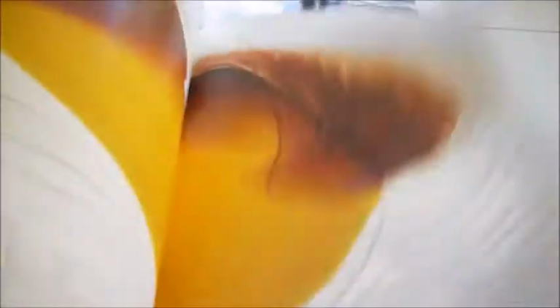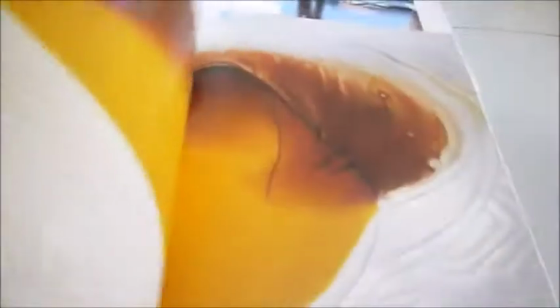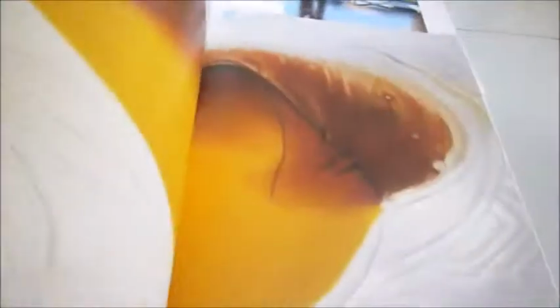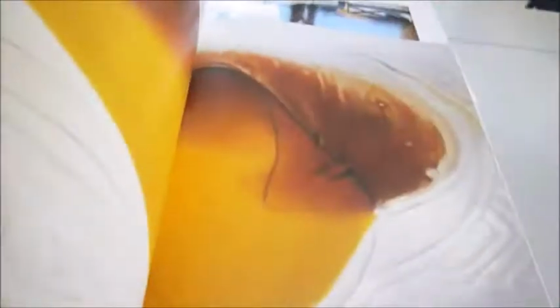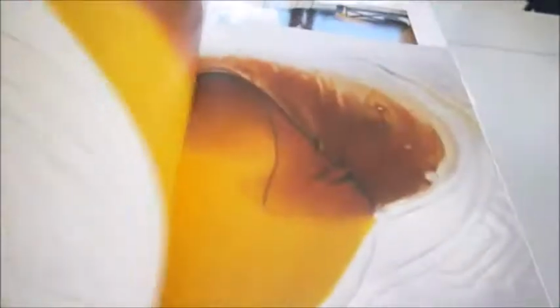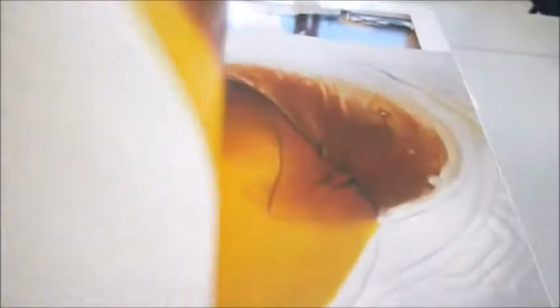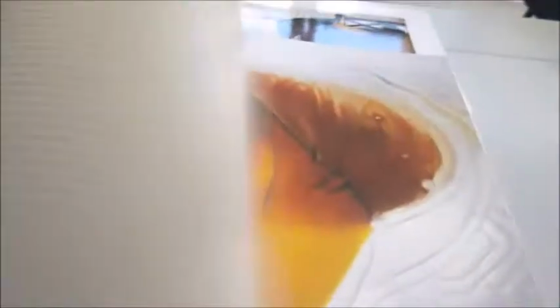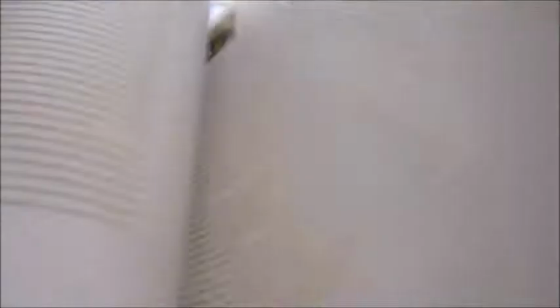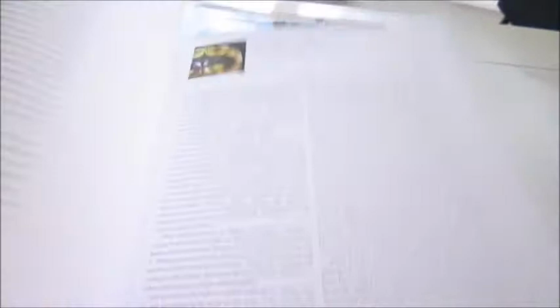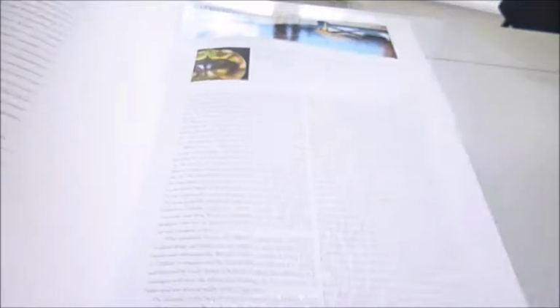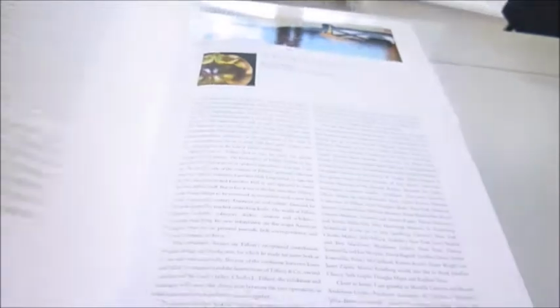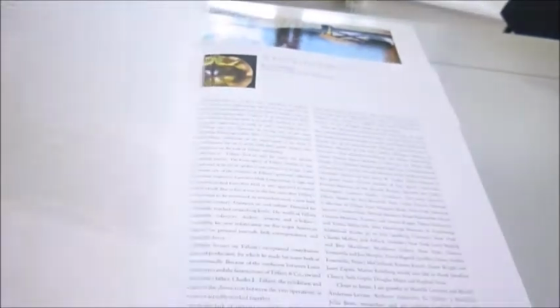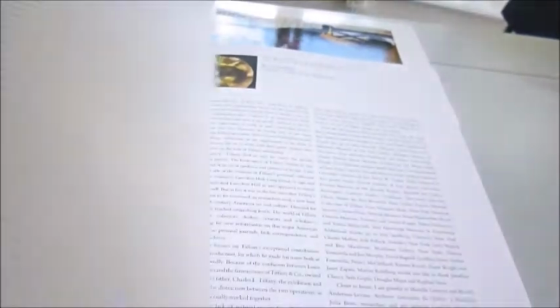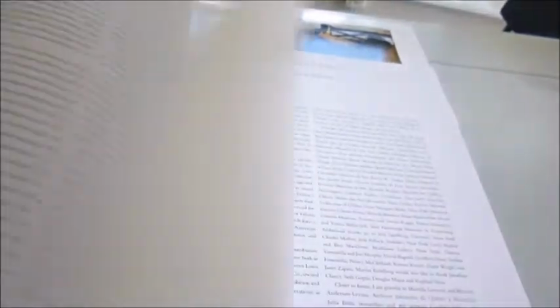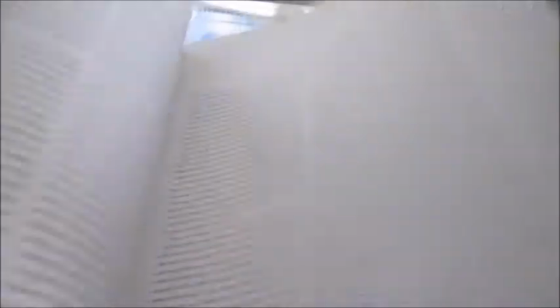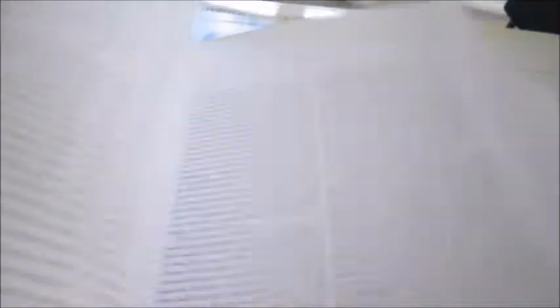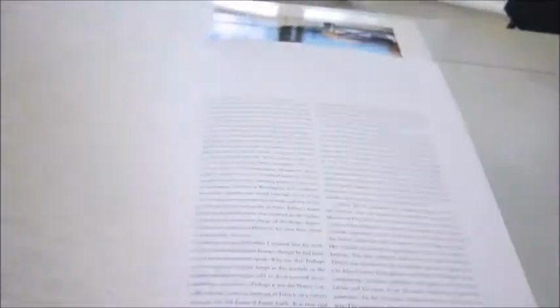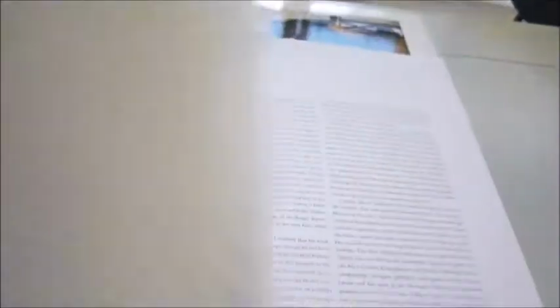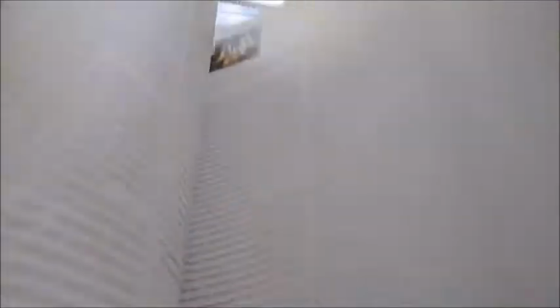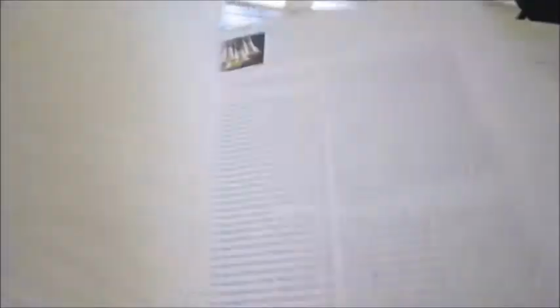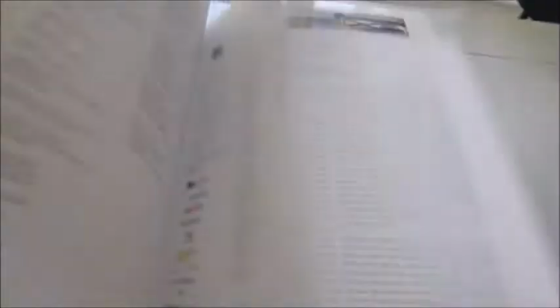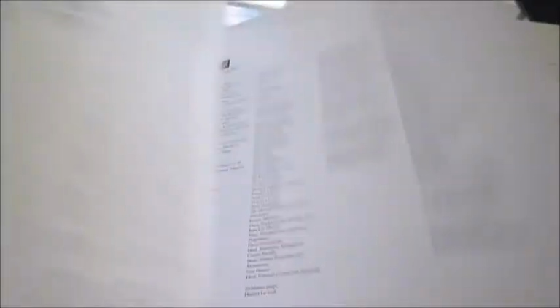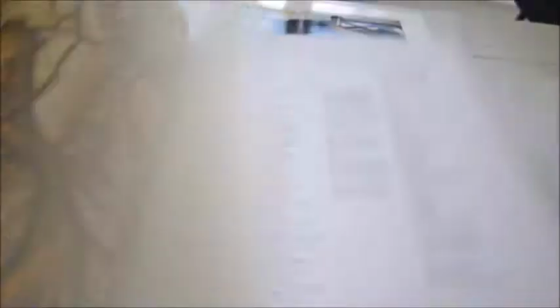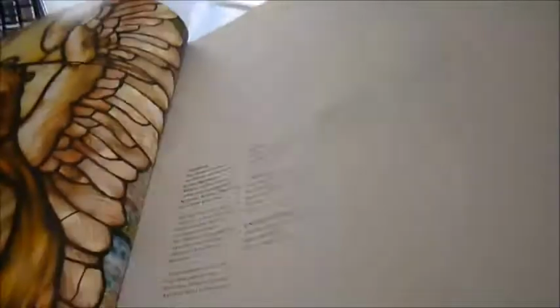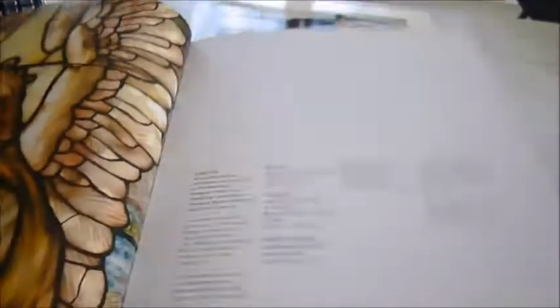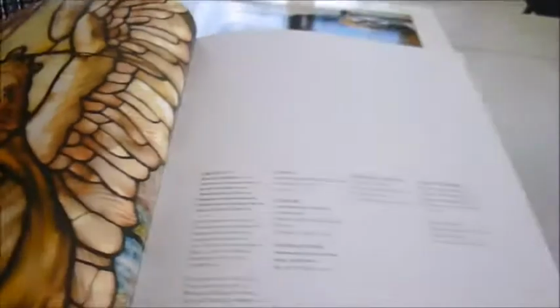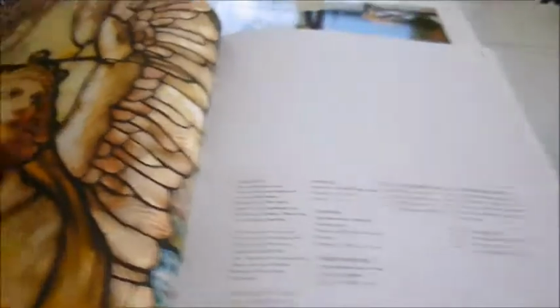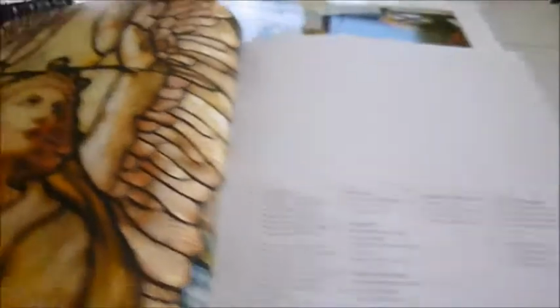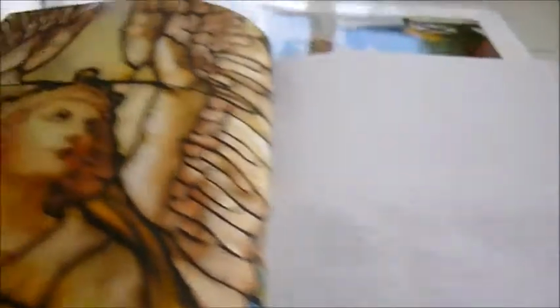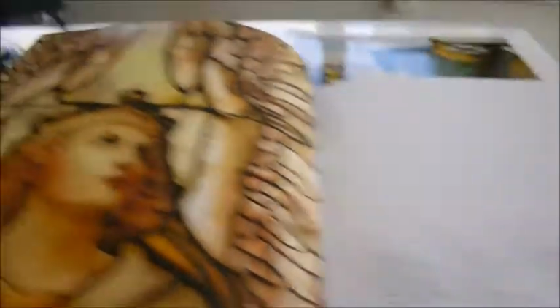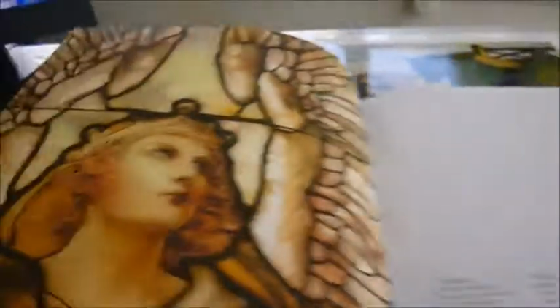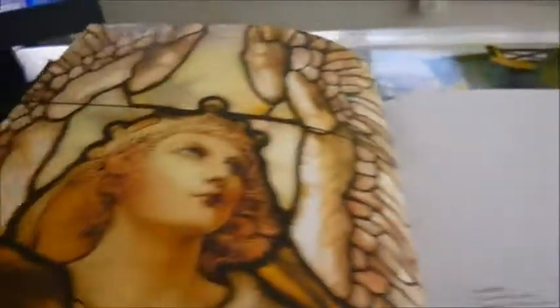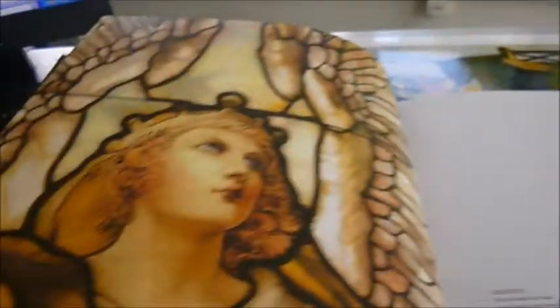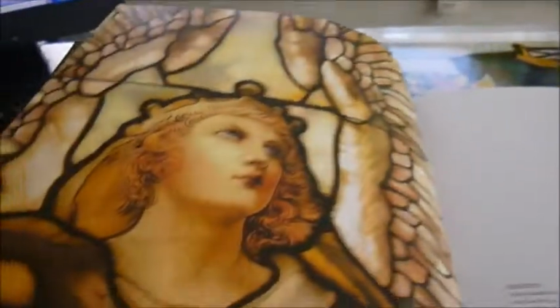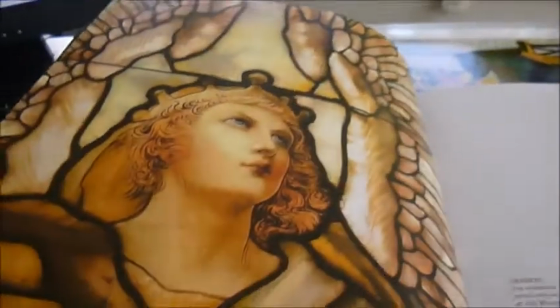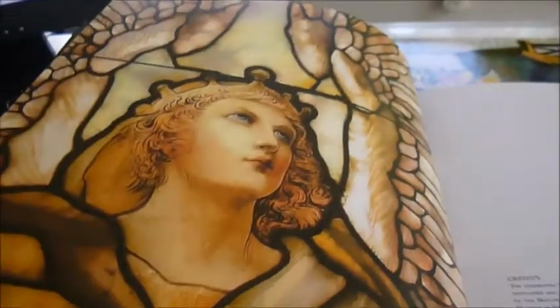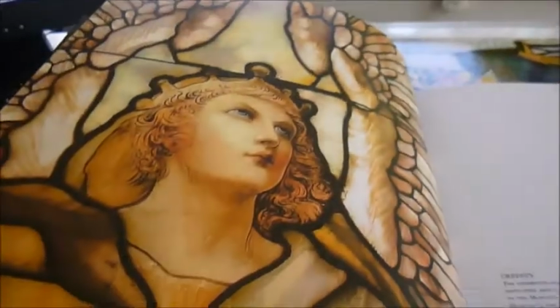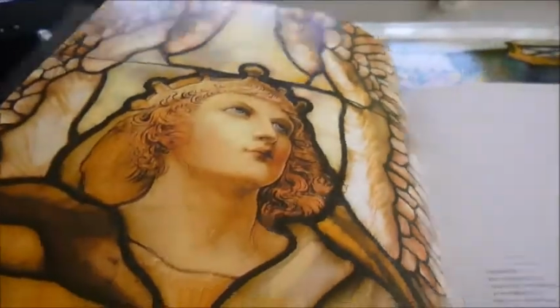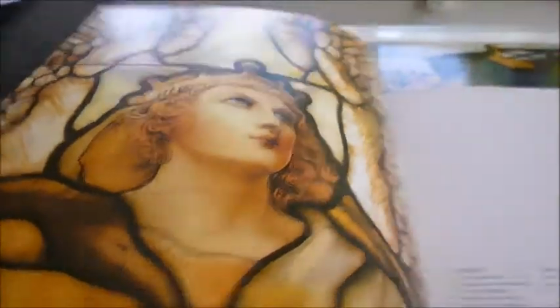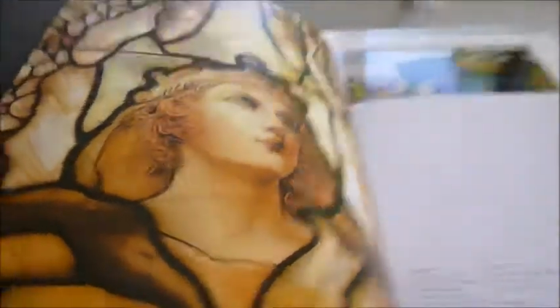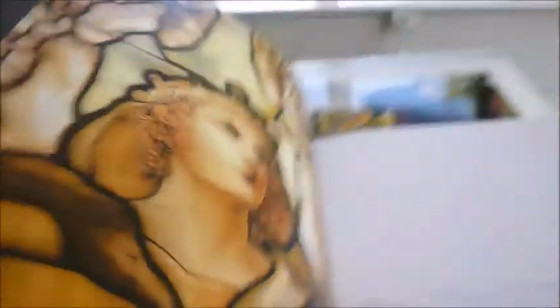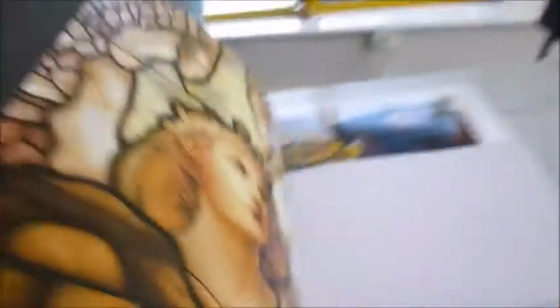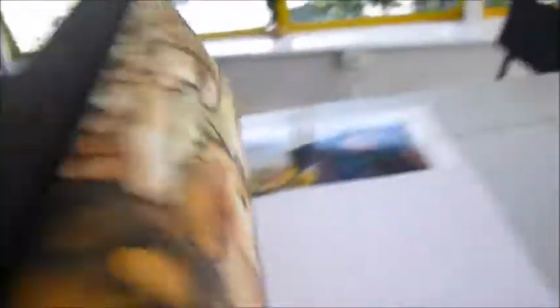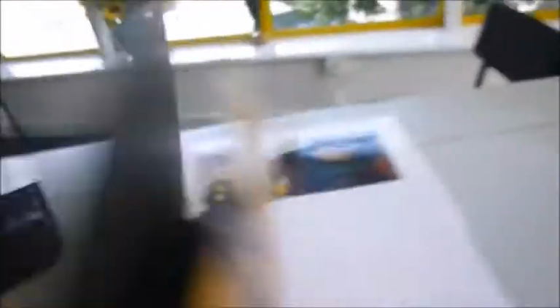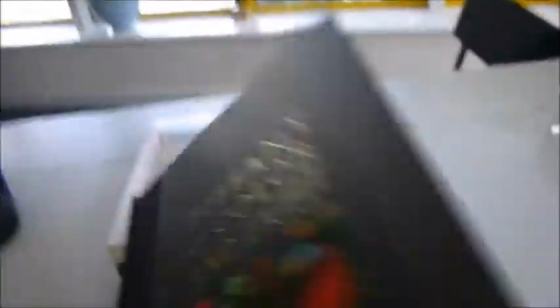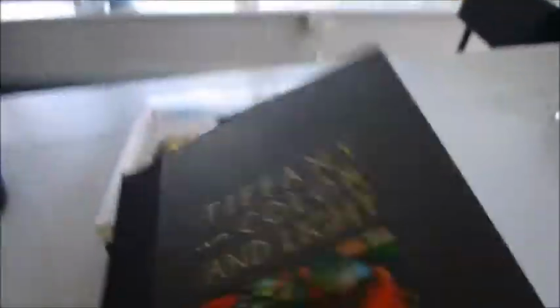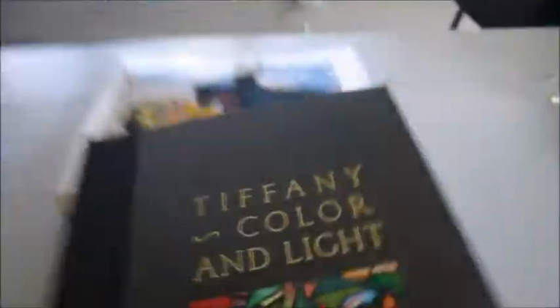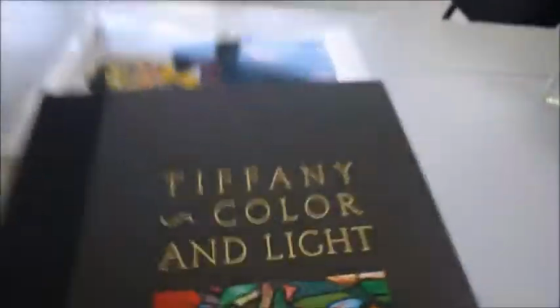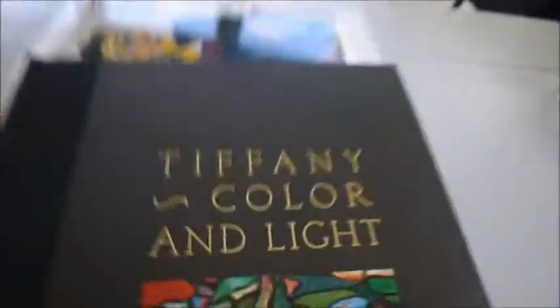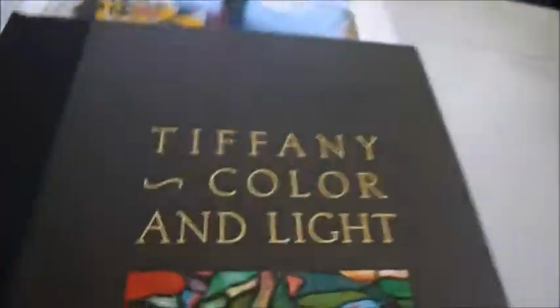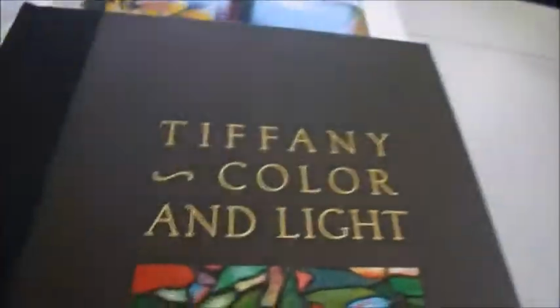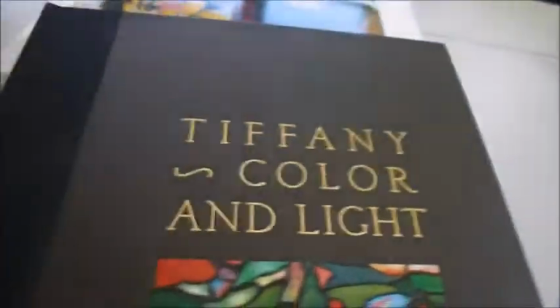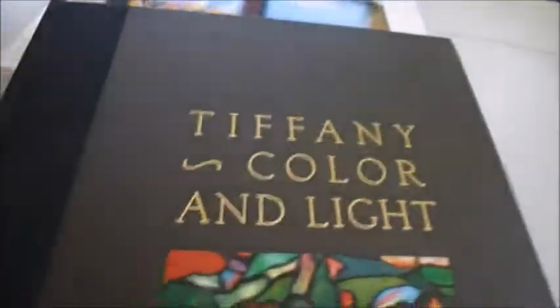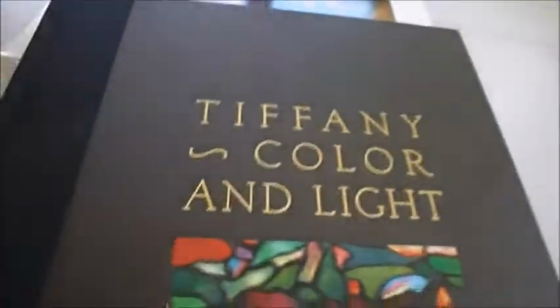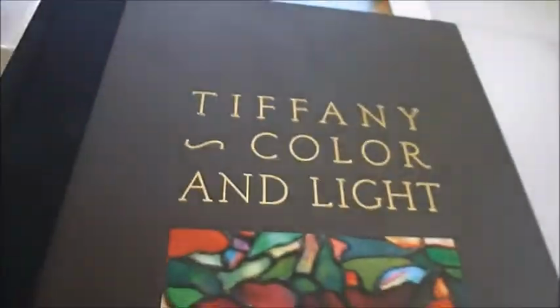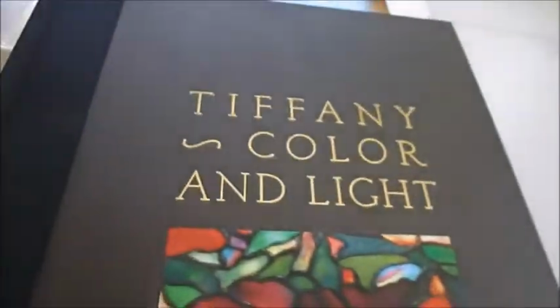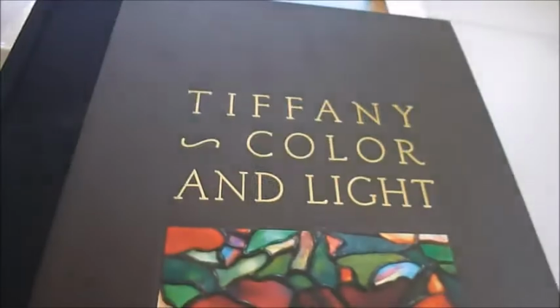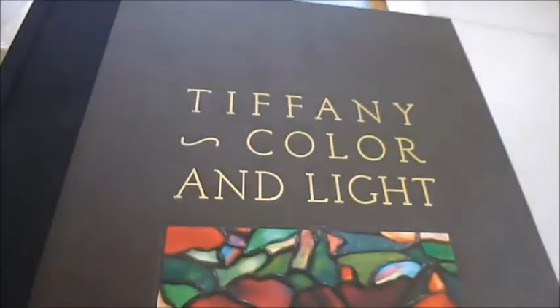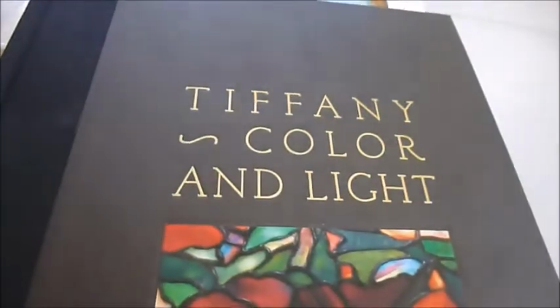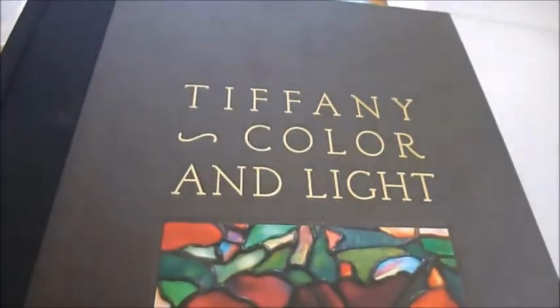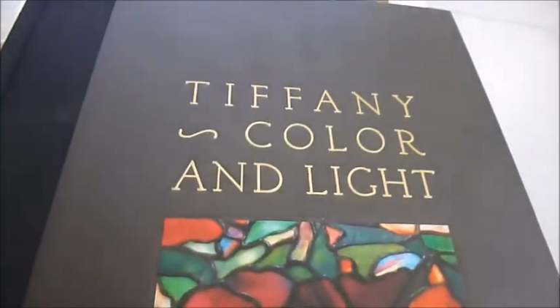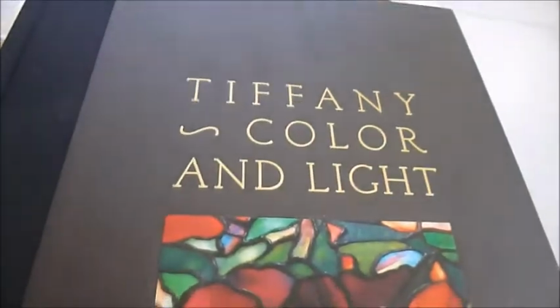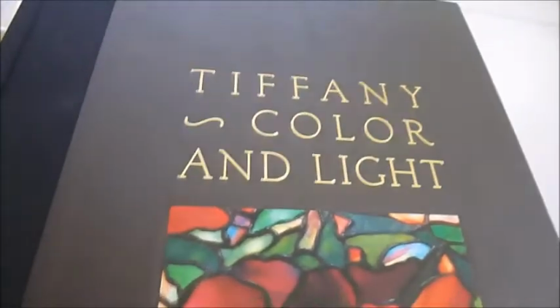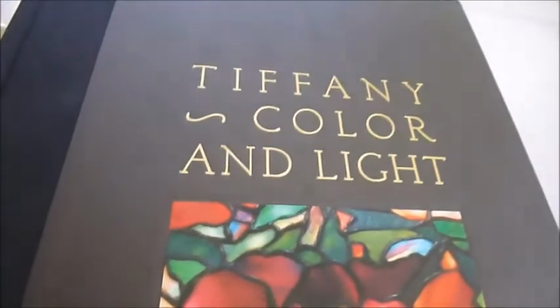It's a 25-pound book available through bibliophilebooks.com, reduced from sixty dollars — Tiffany: Color and Light.